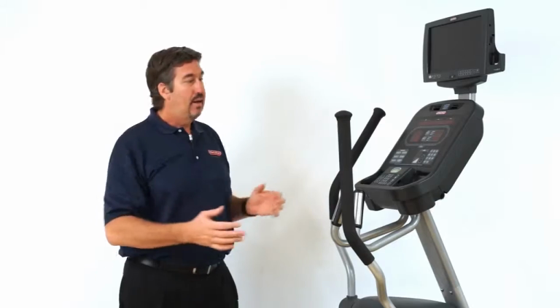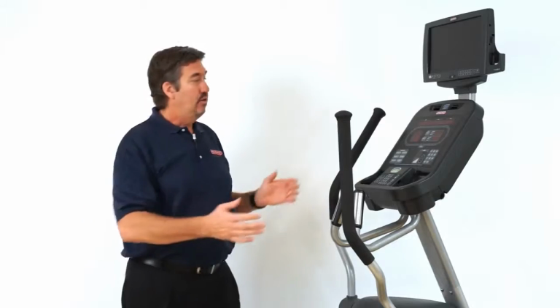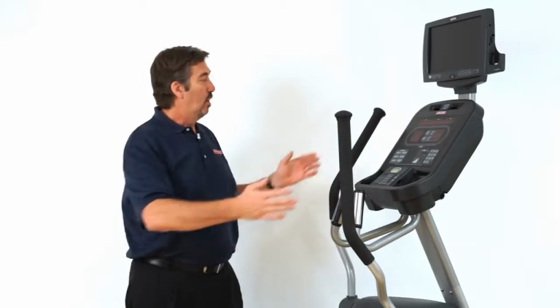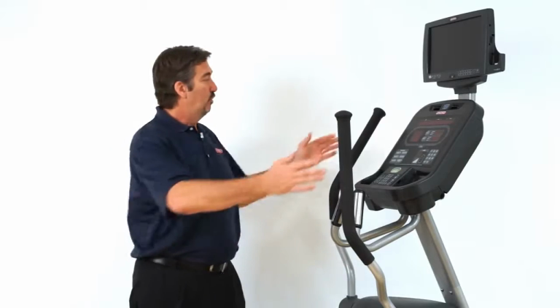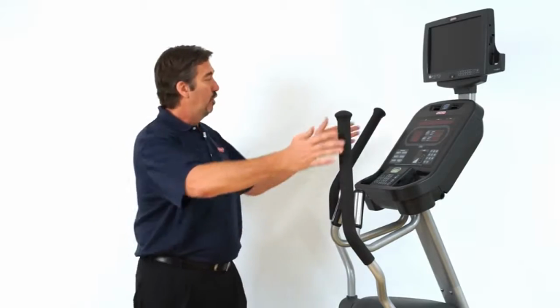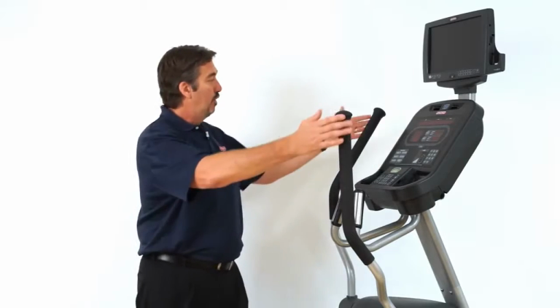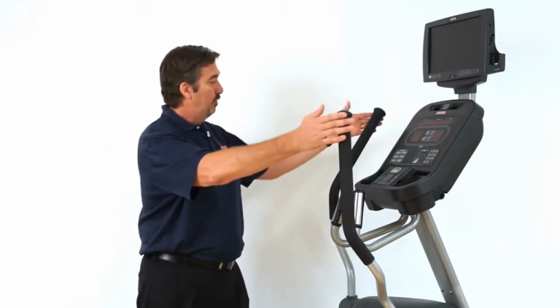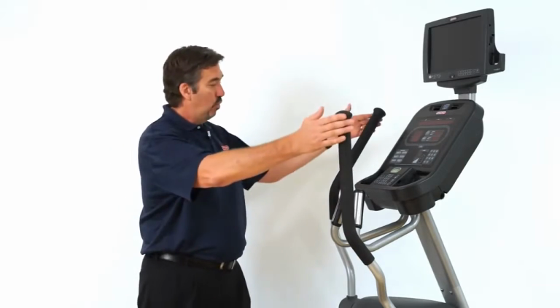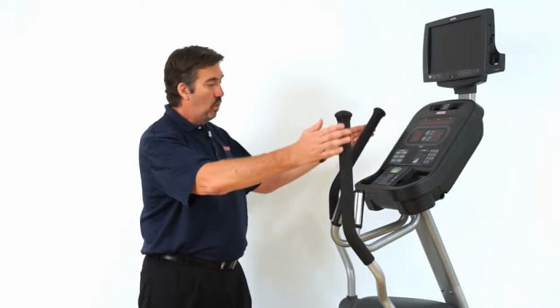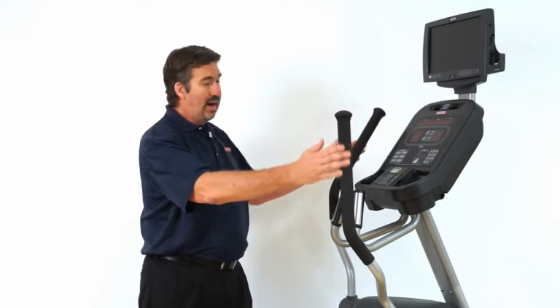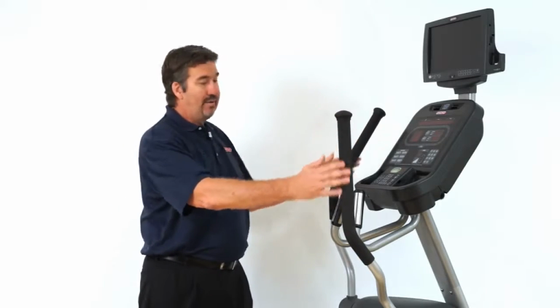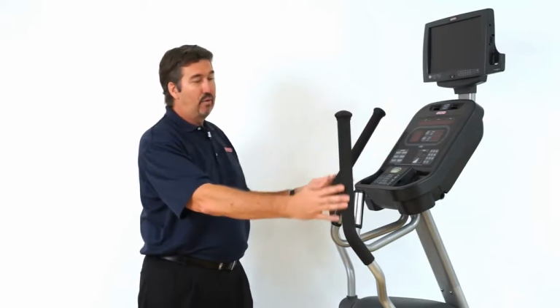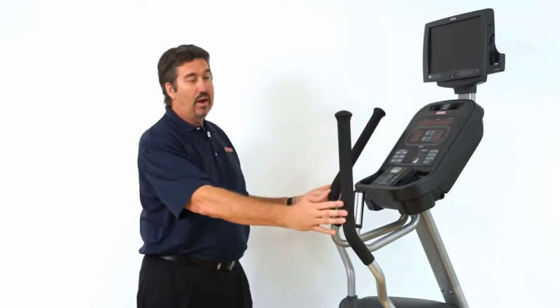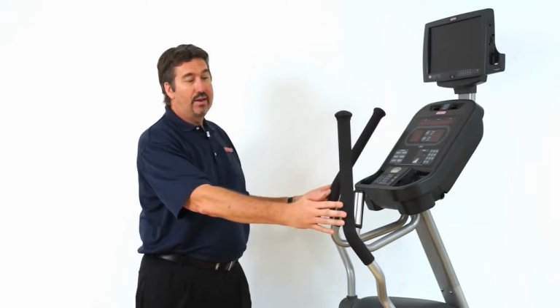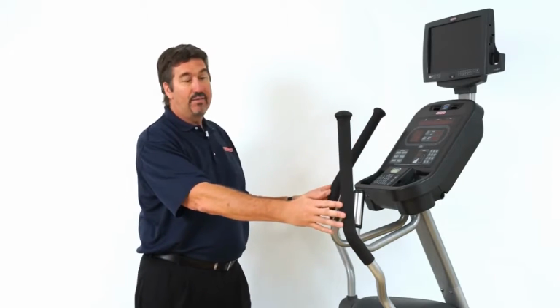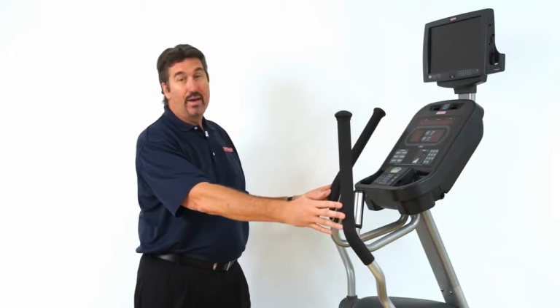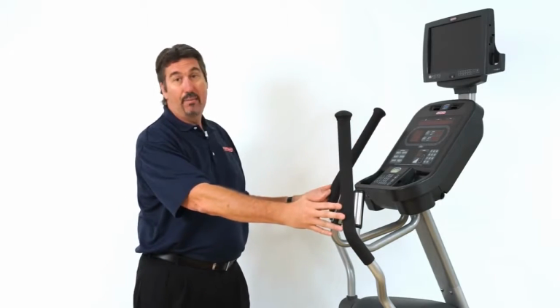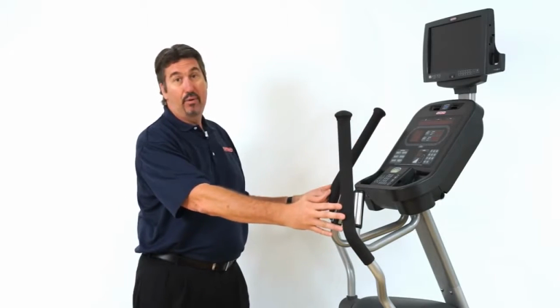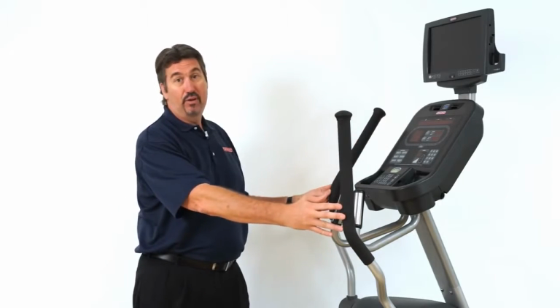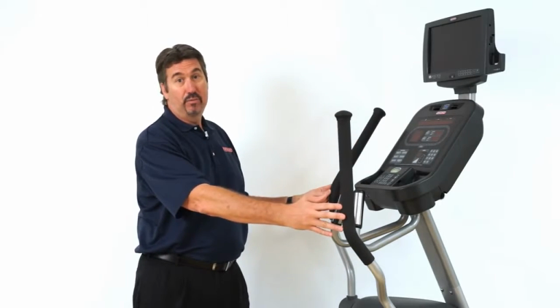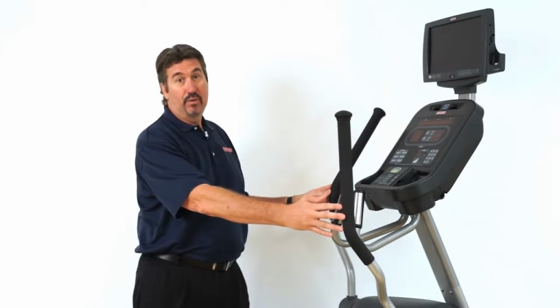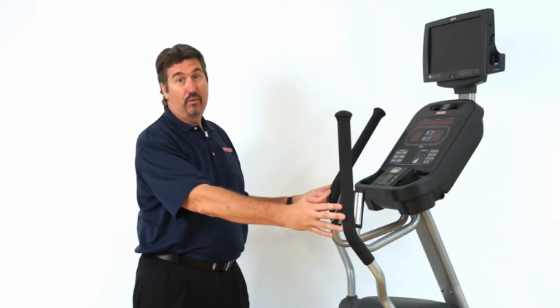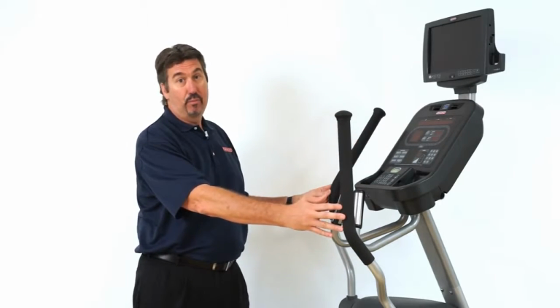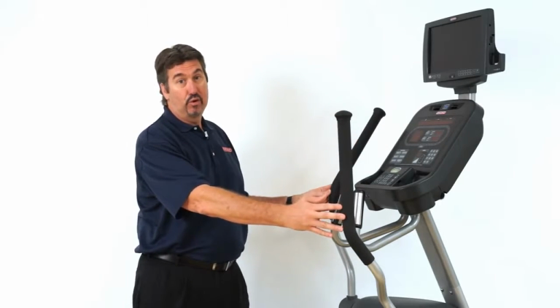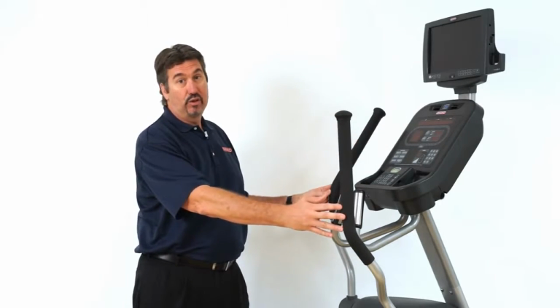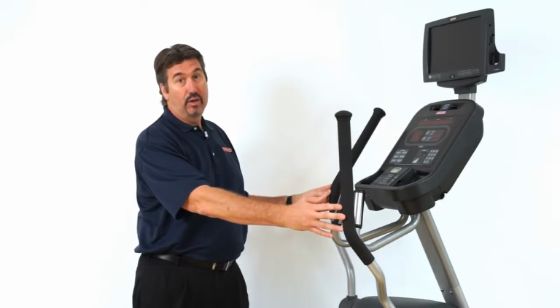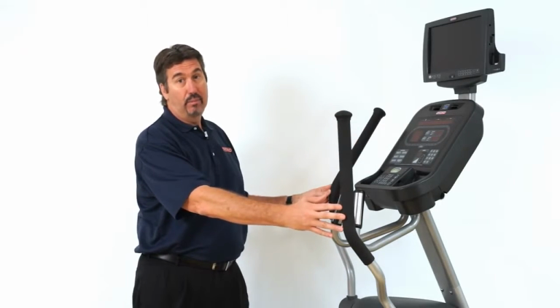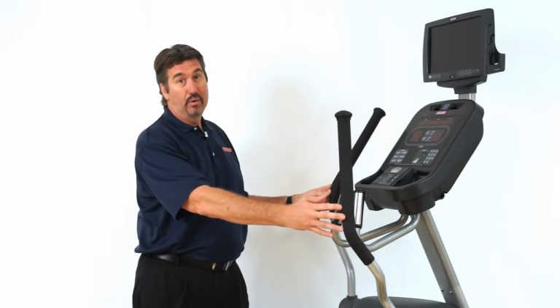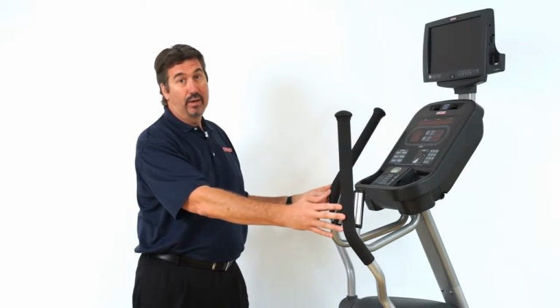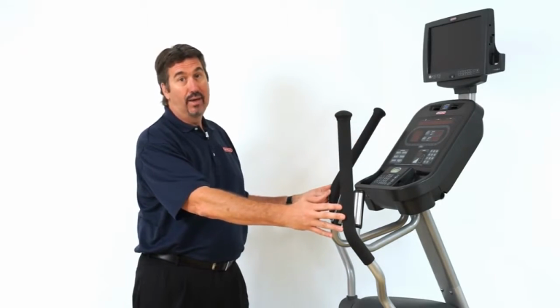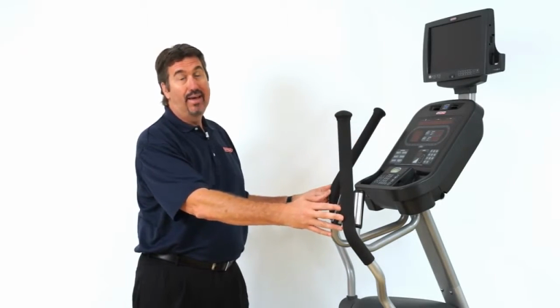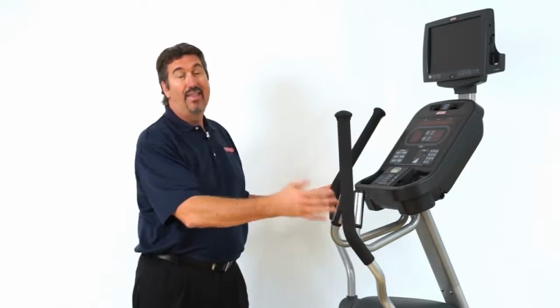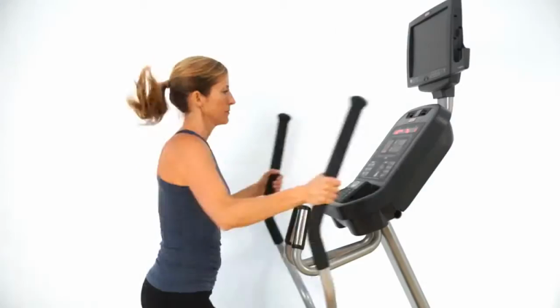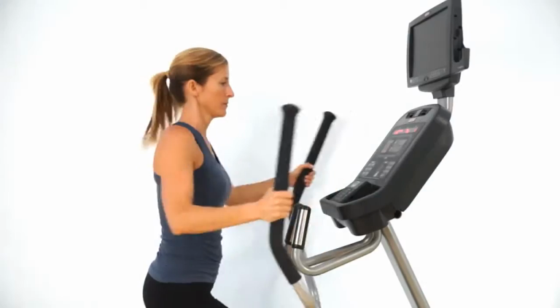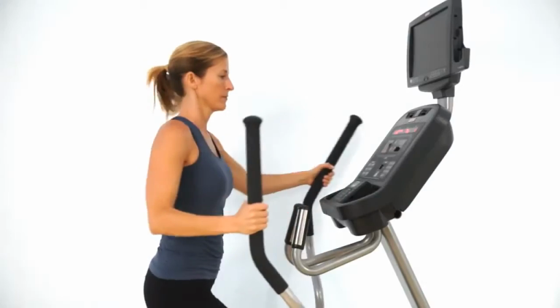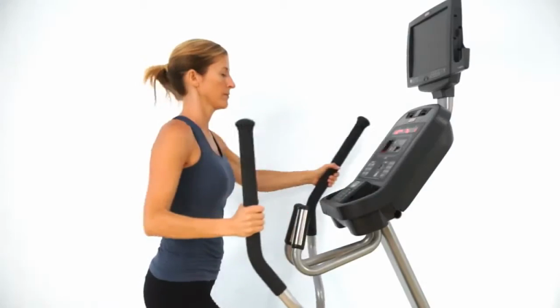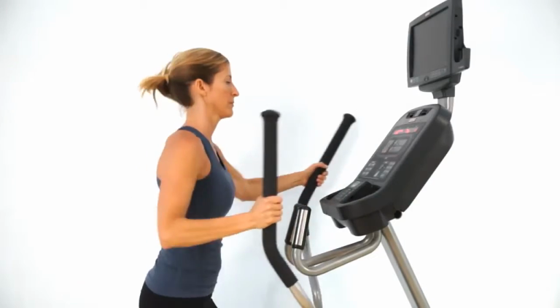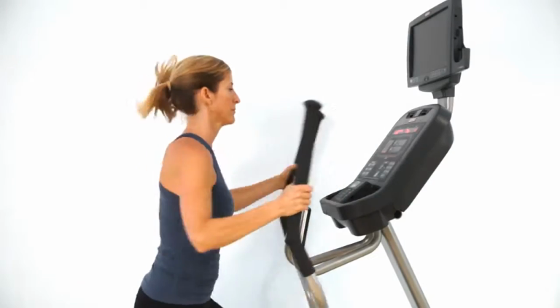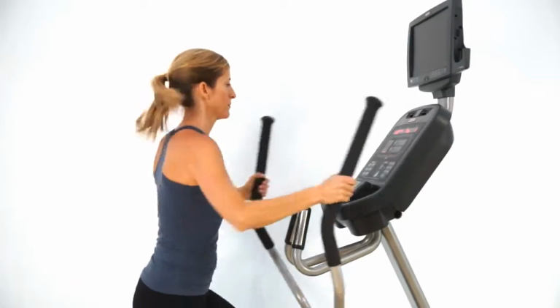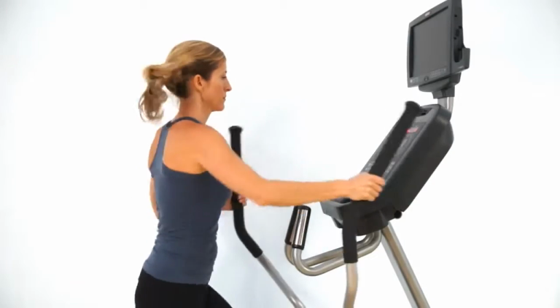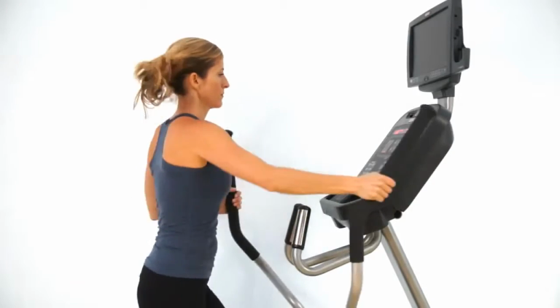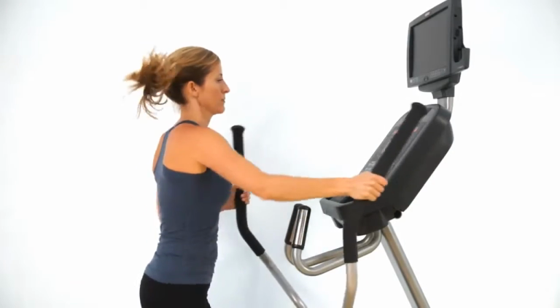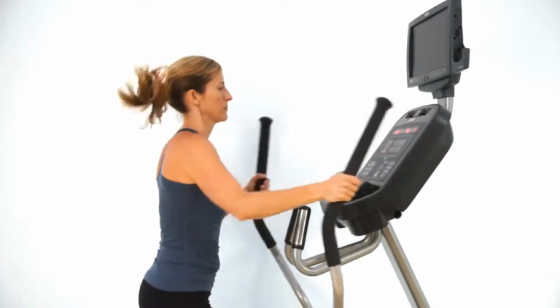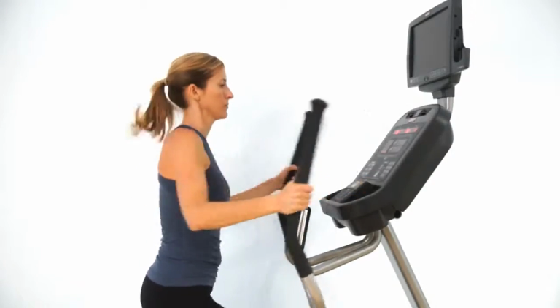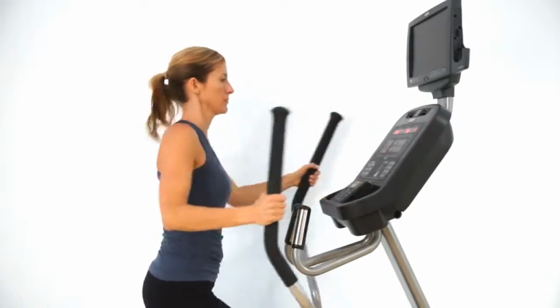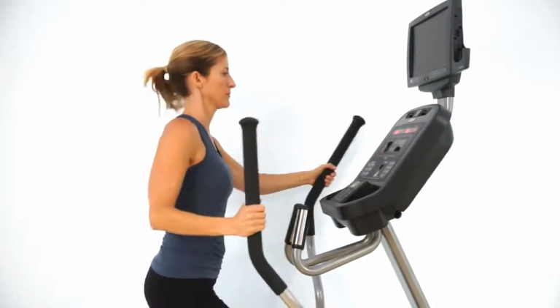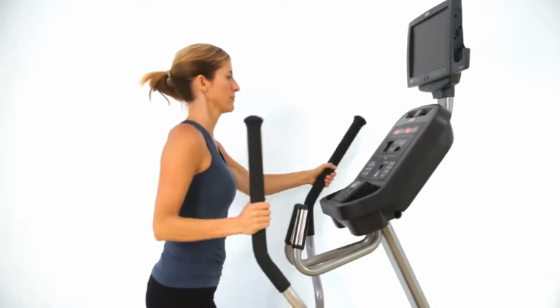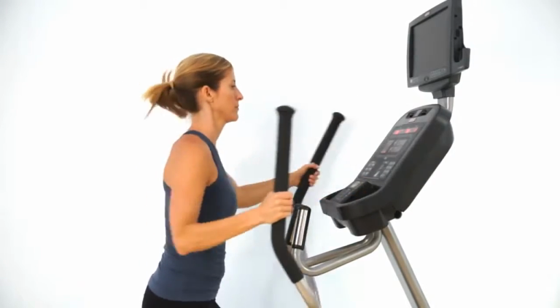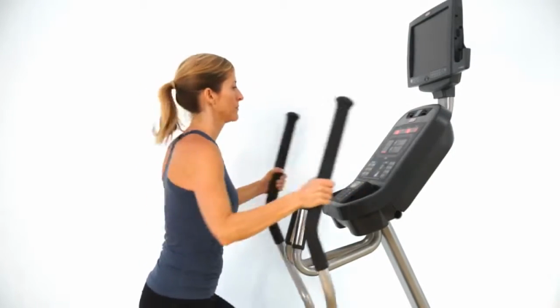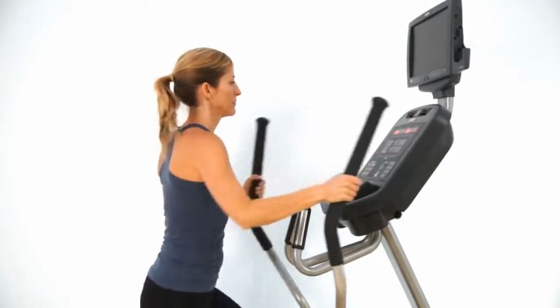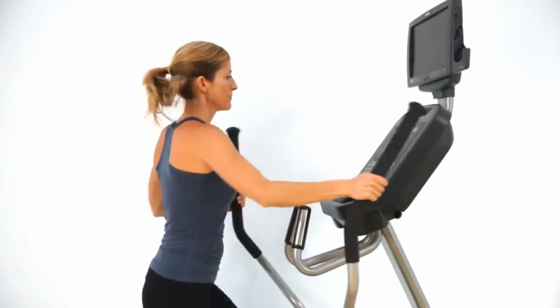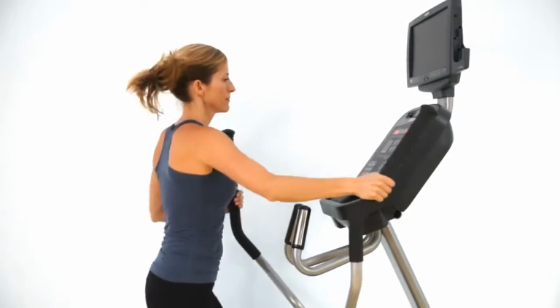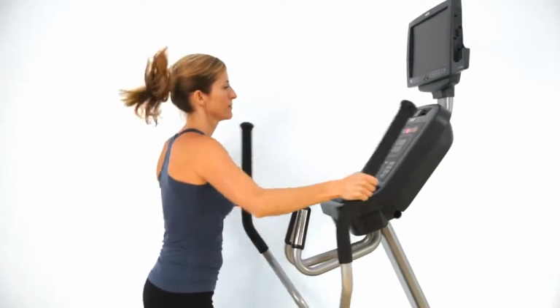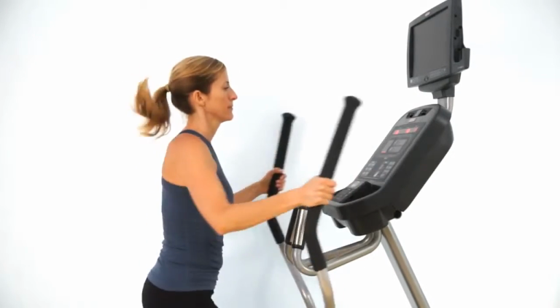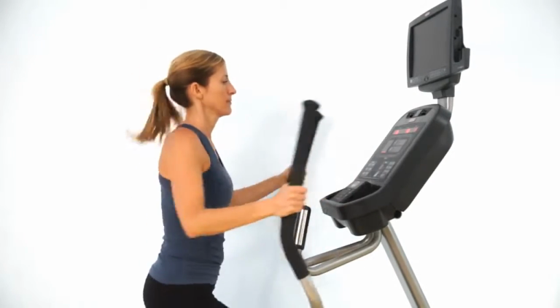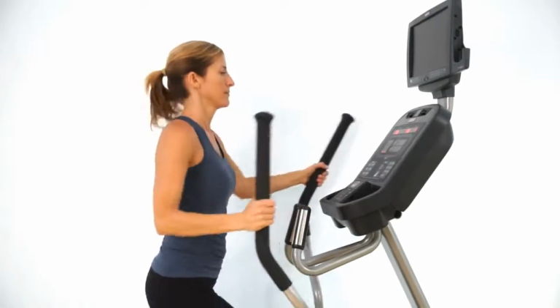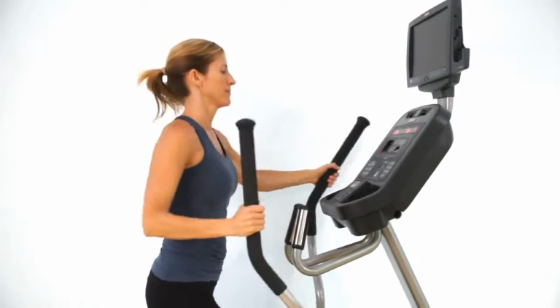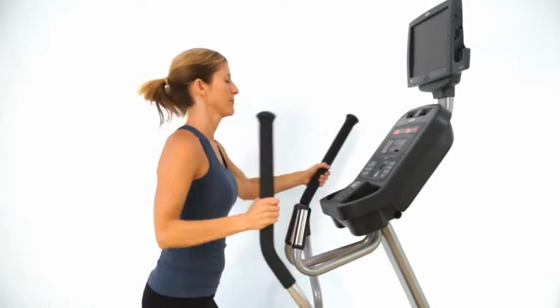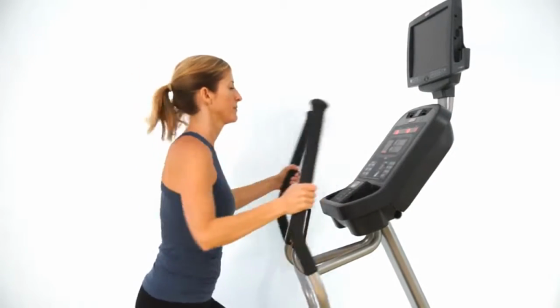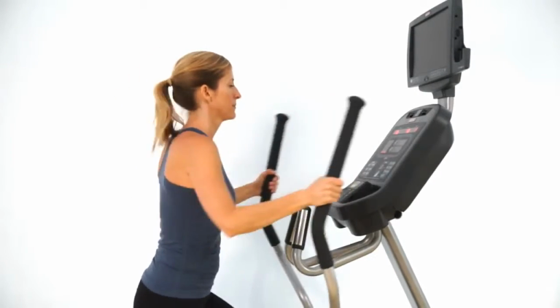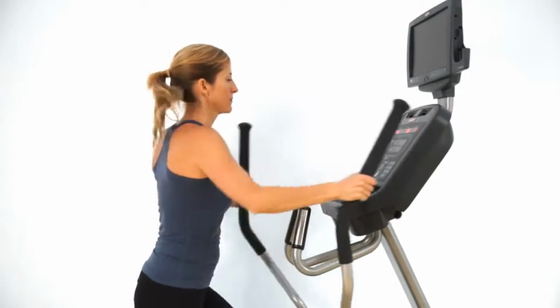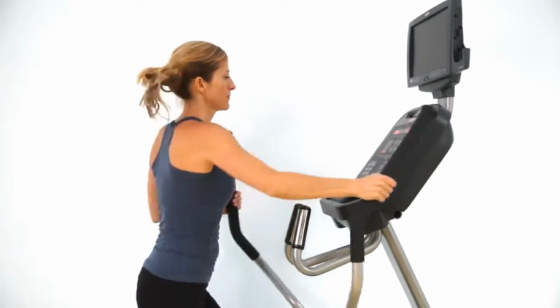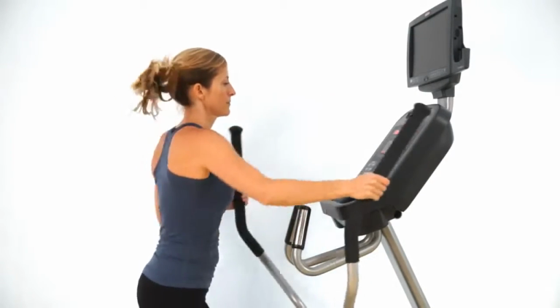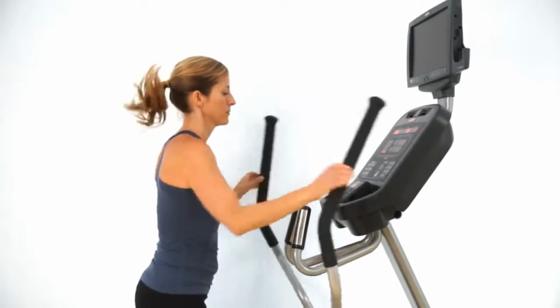You'll also notice a wide variety of hand placement for pushing and pulling. That's what makes the unit a cross trainer — it's an upper and lower body system.